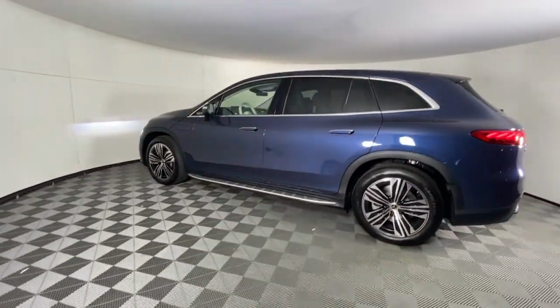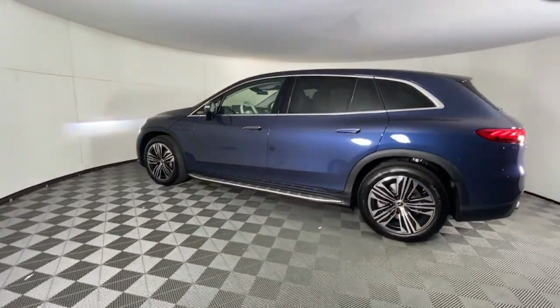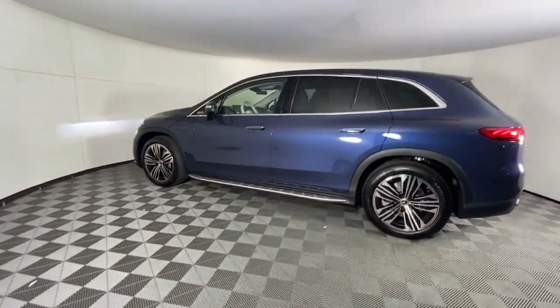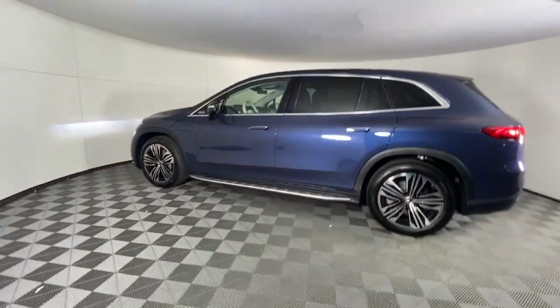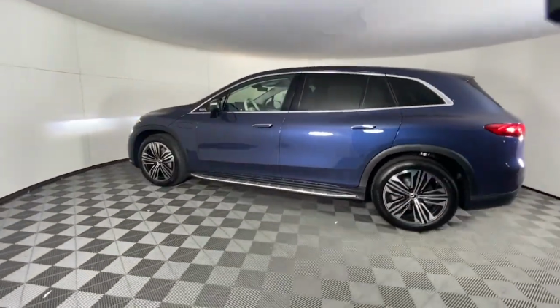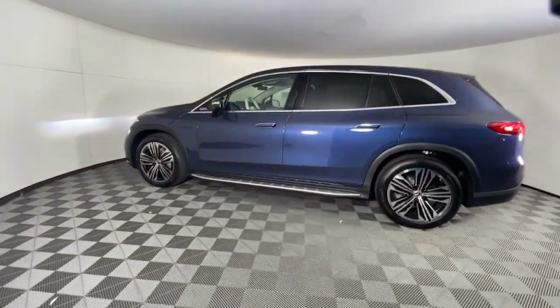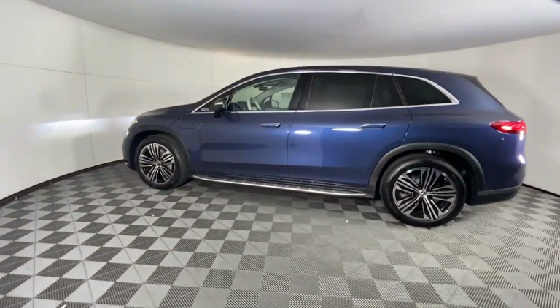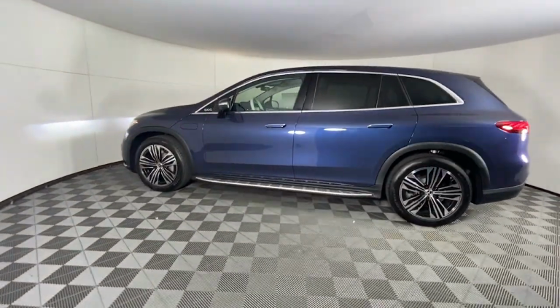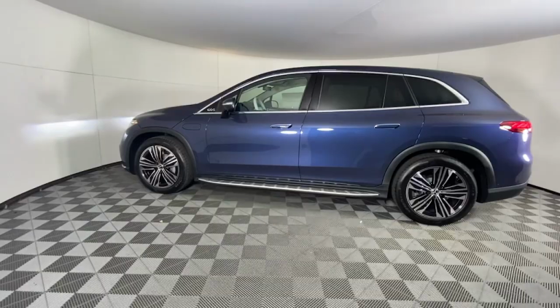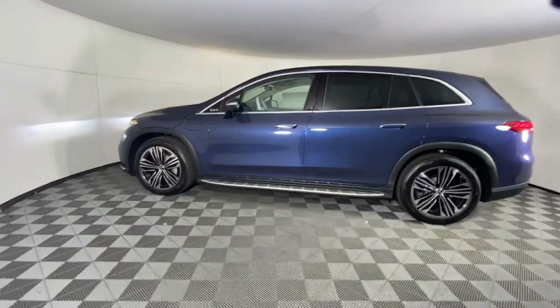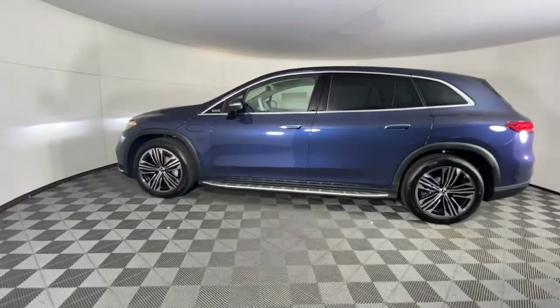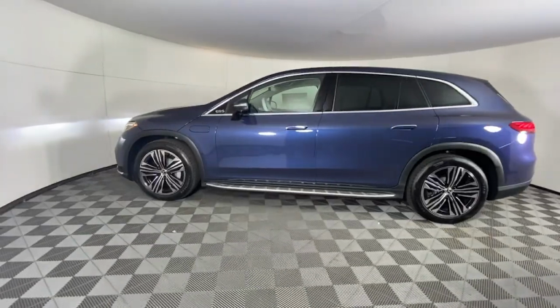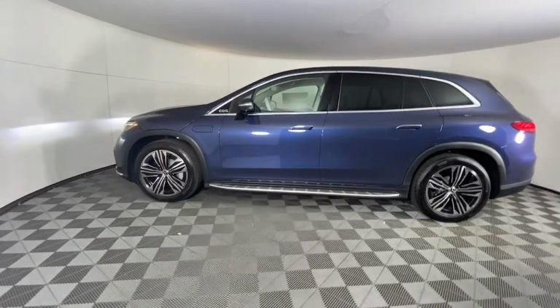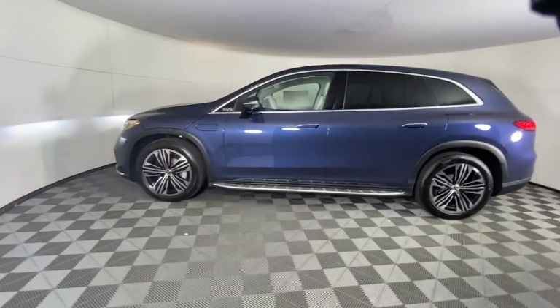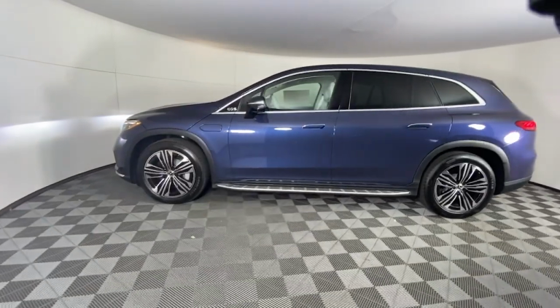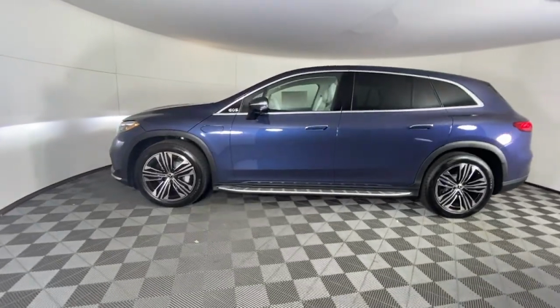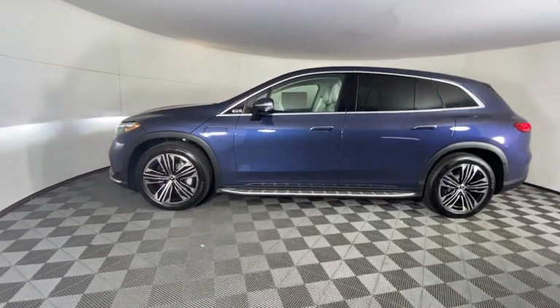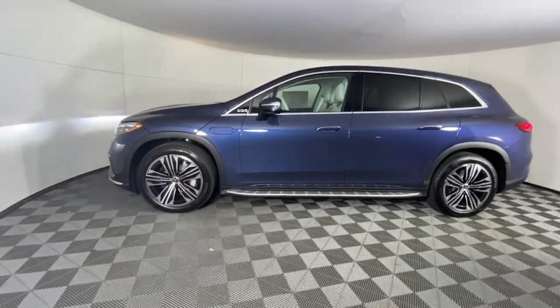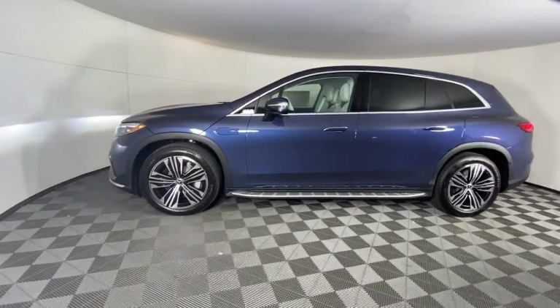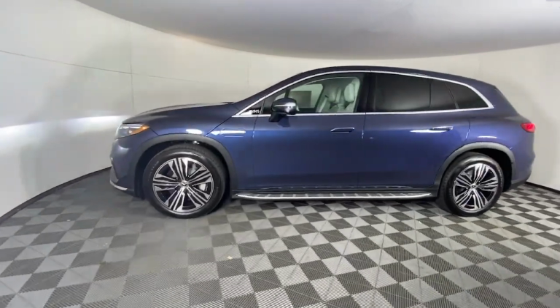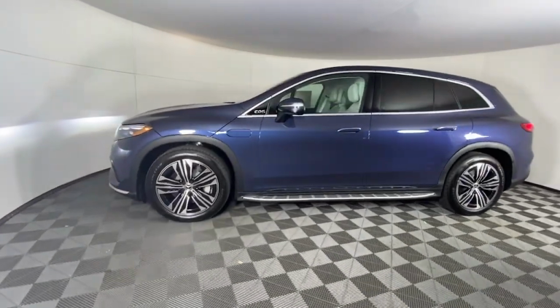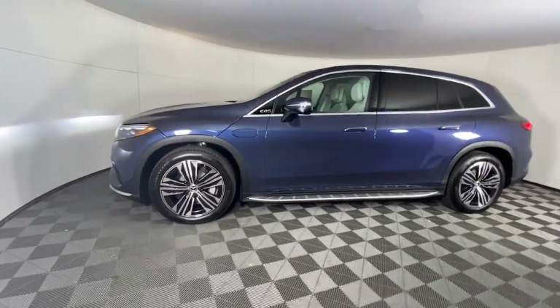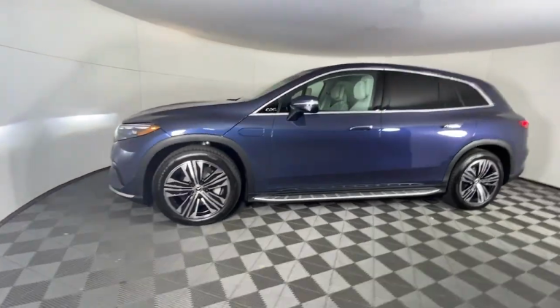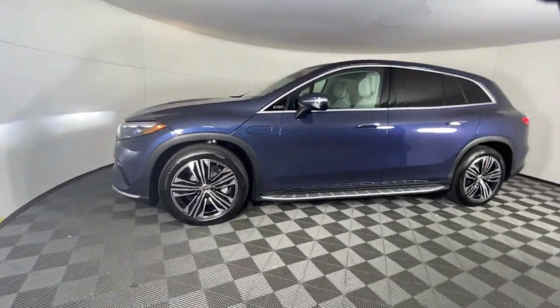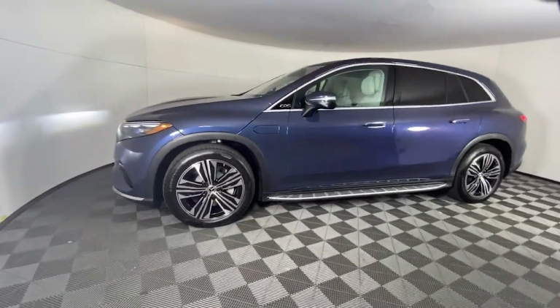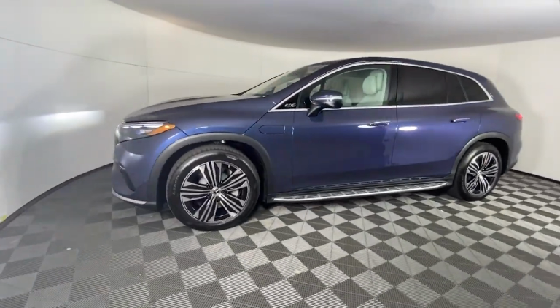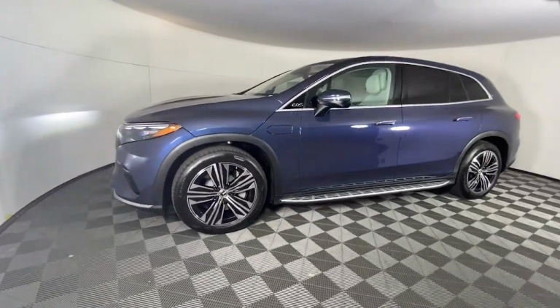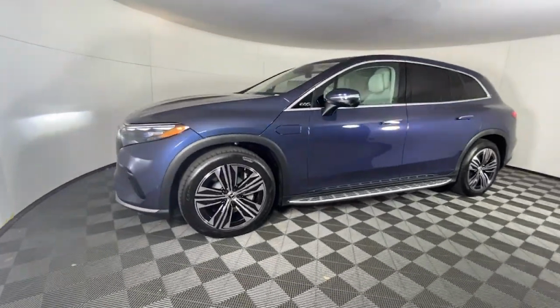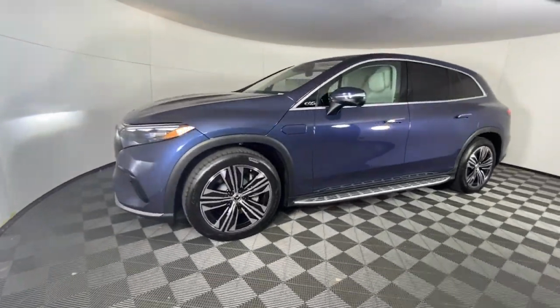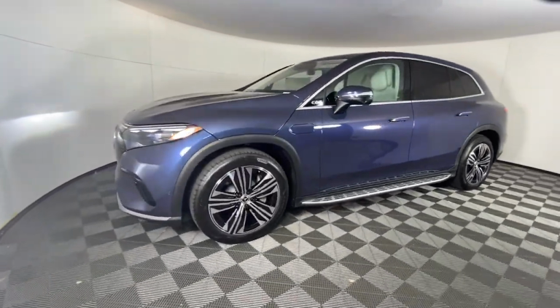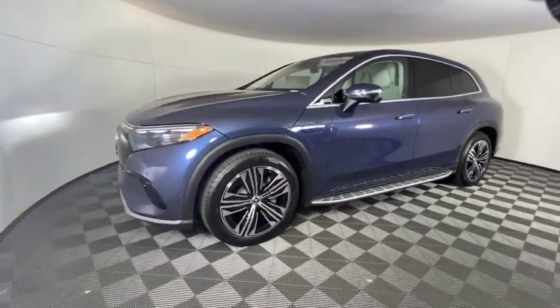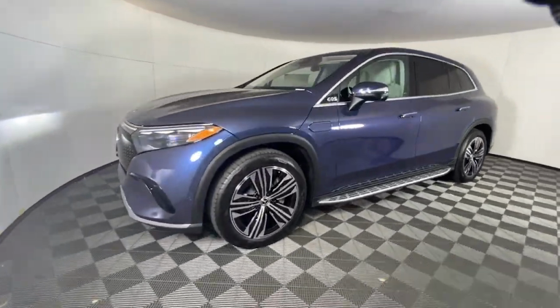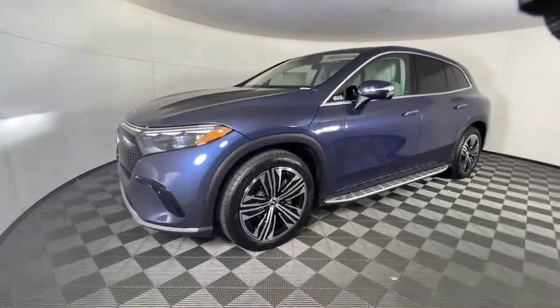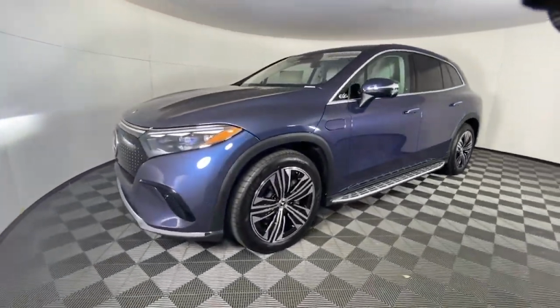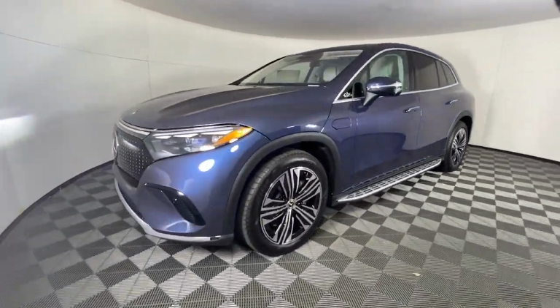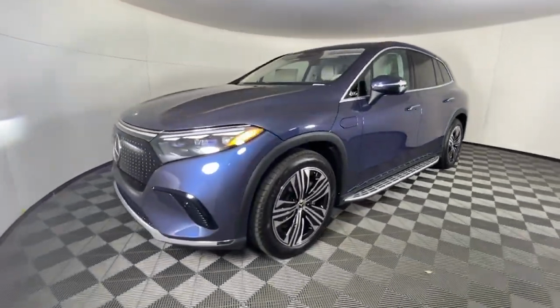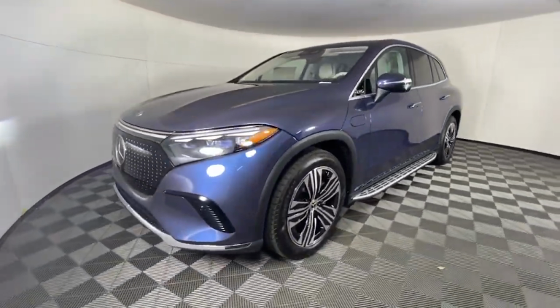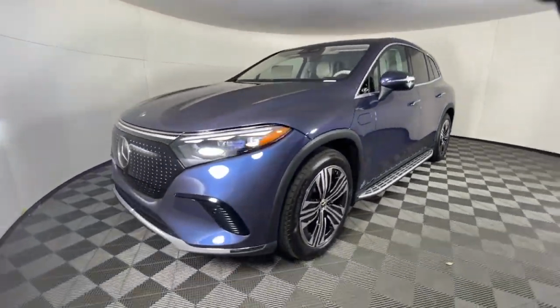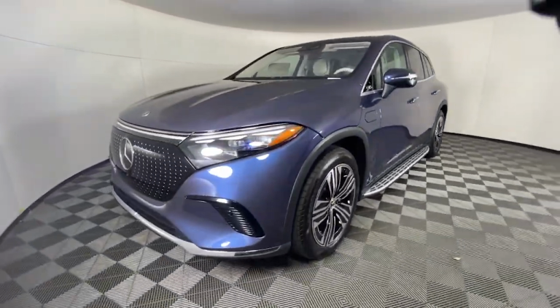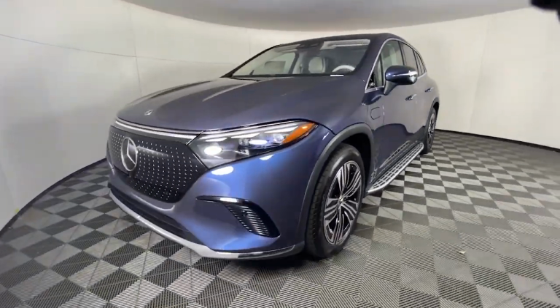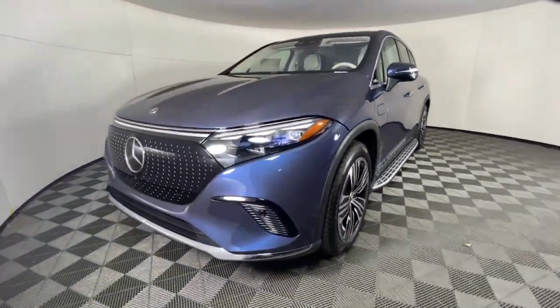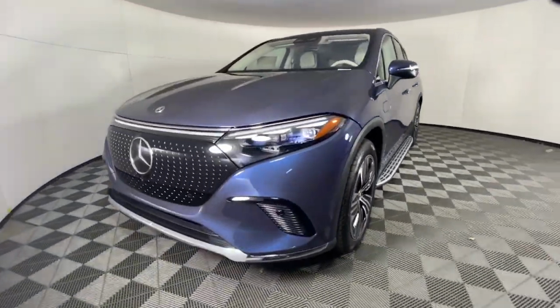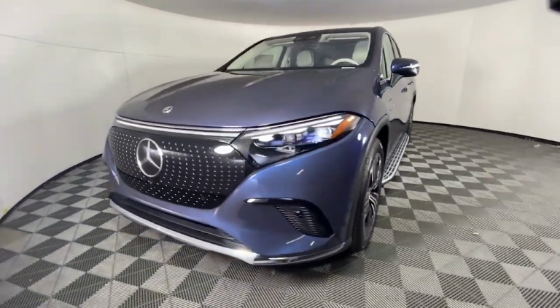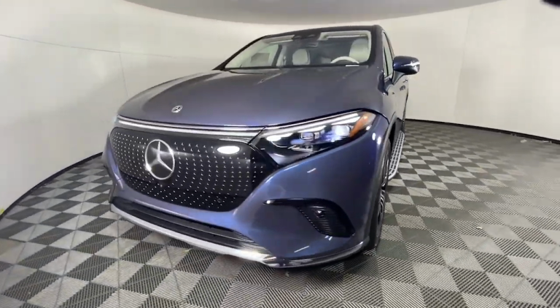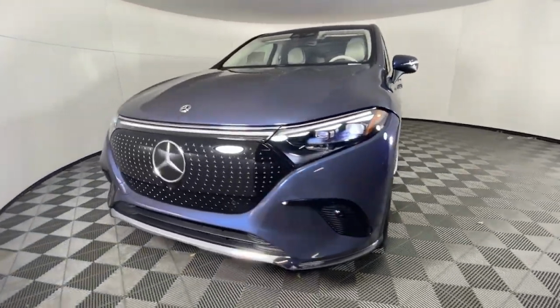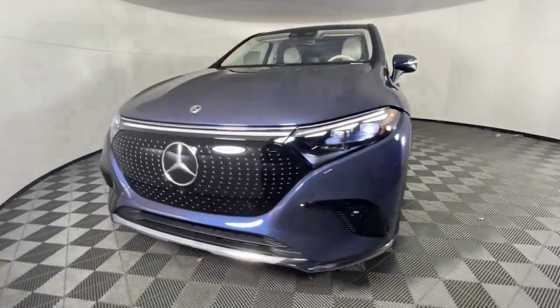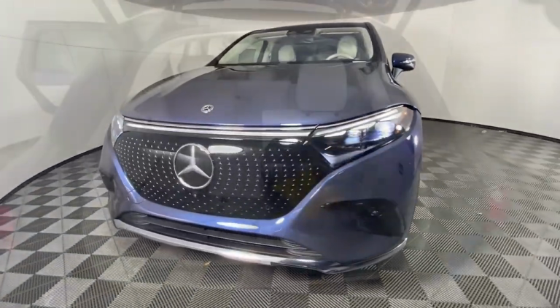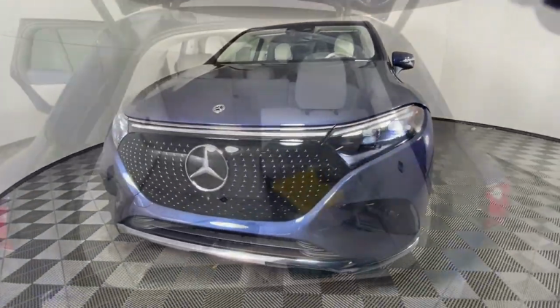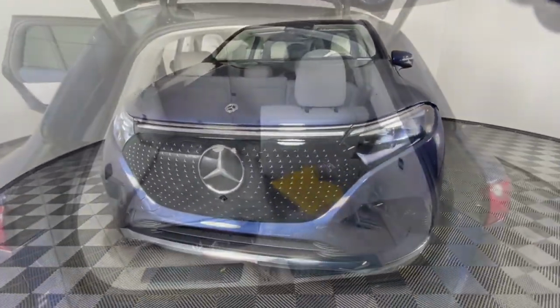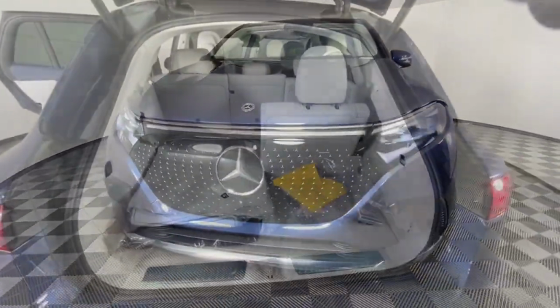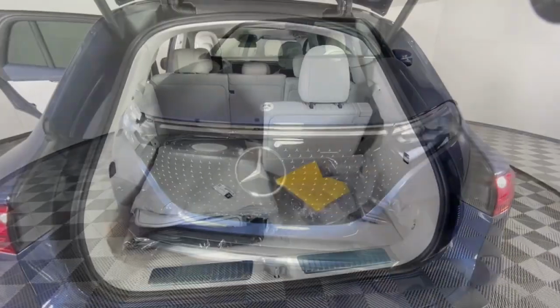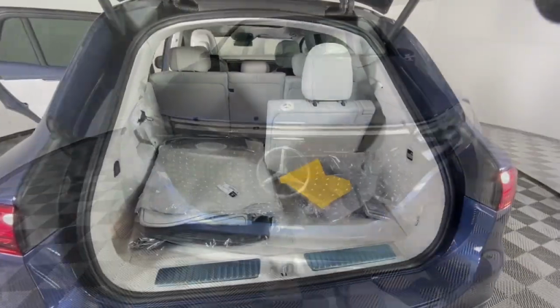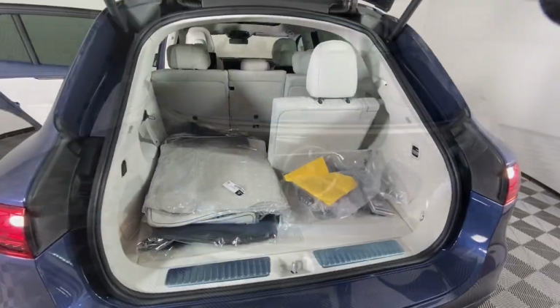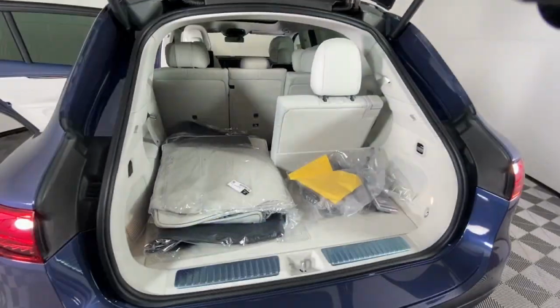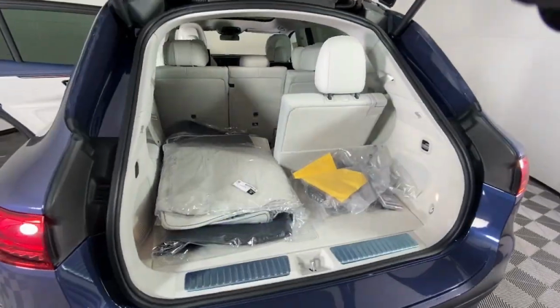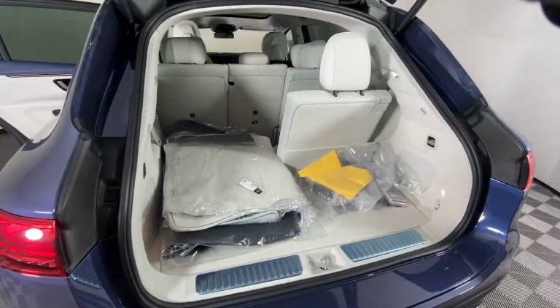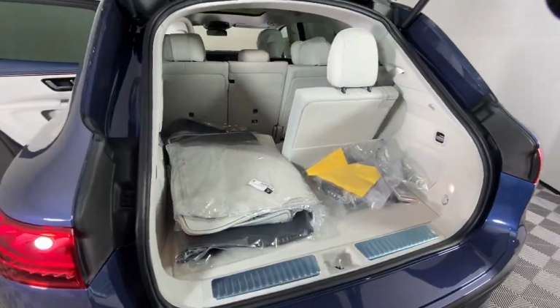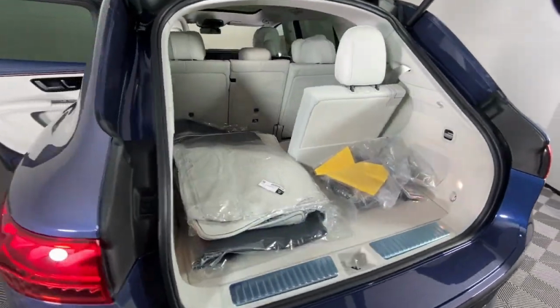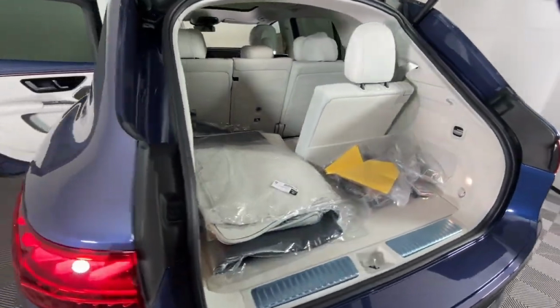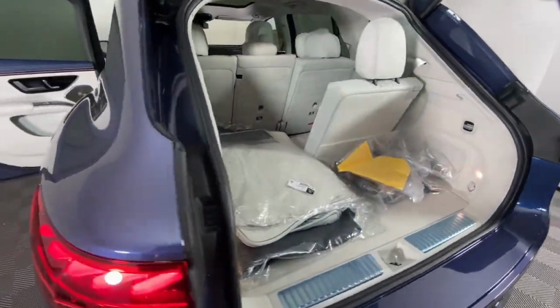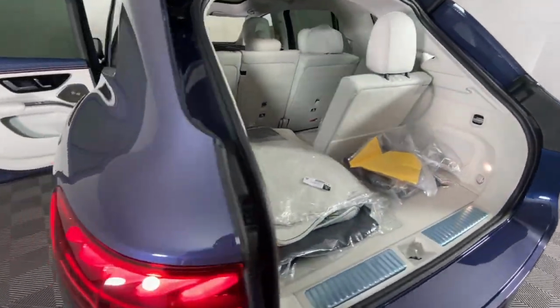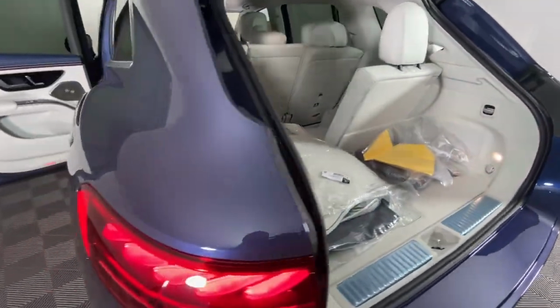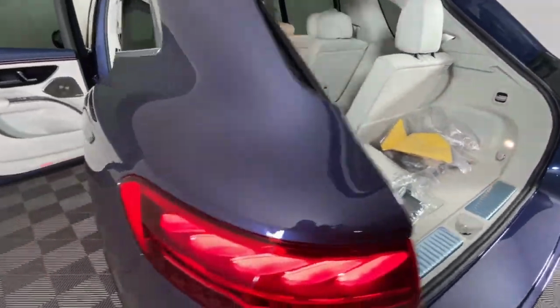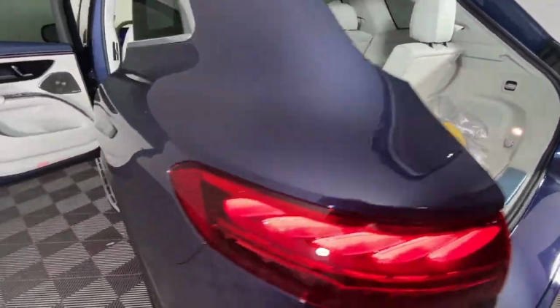Panoramic roof, navigation system, keyless entry, power passenger seat, wood grain interior trim, heated mirrors.